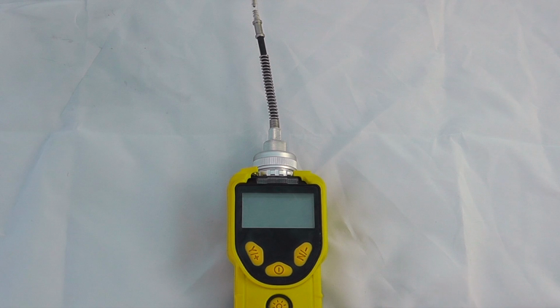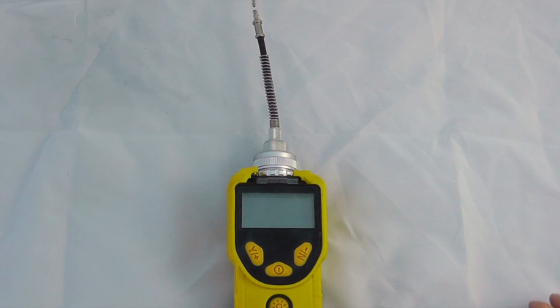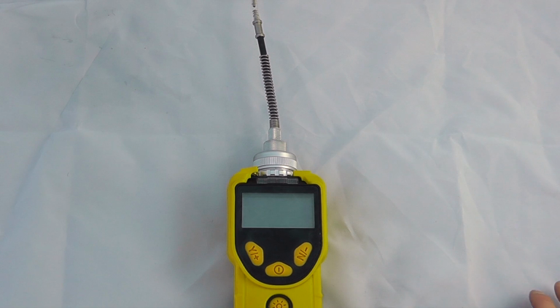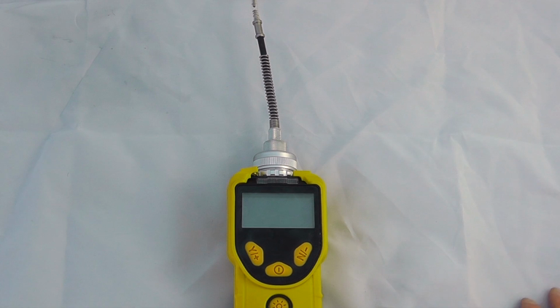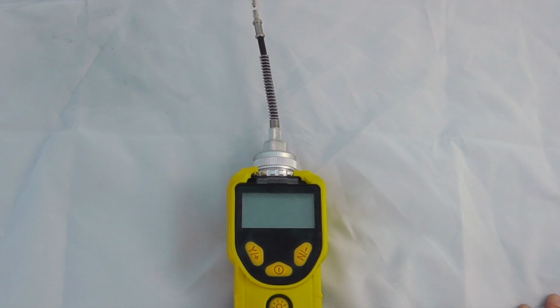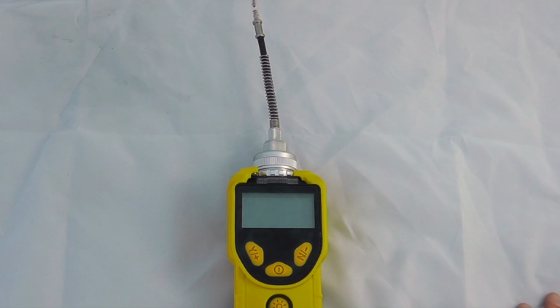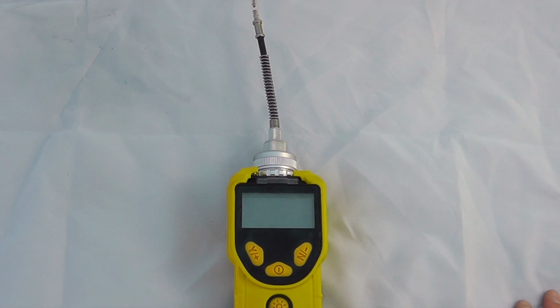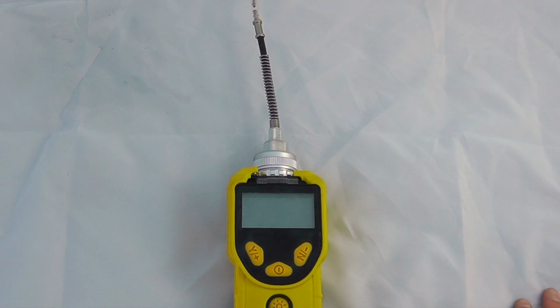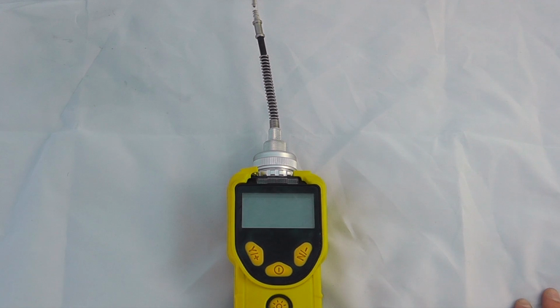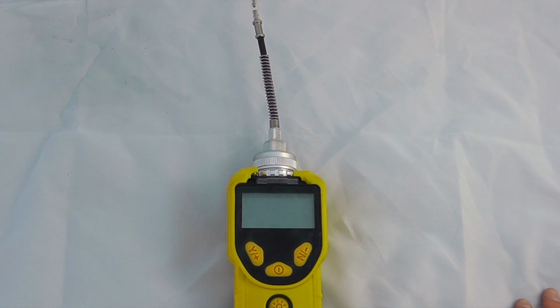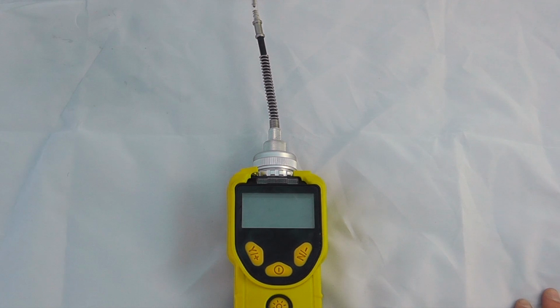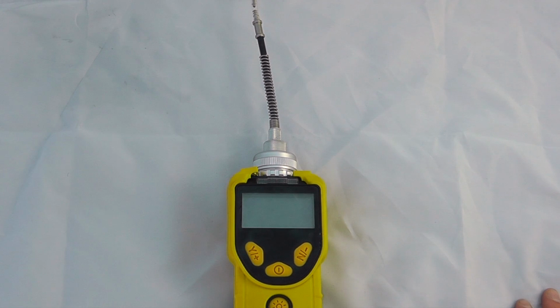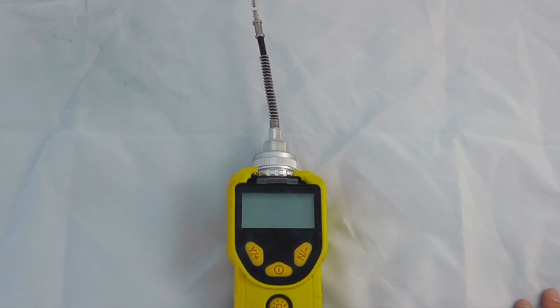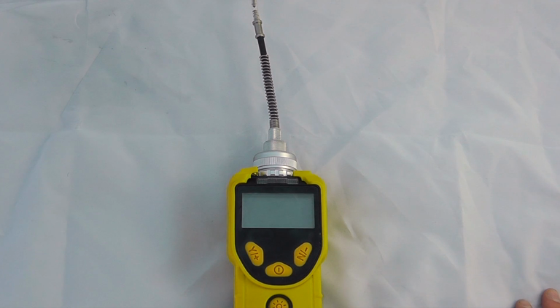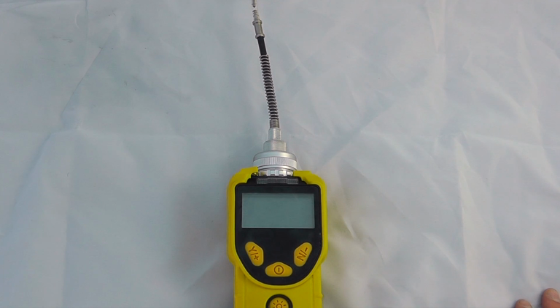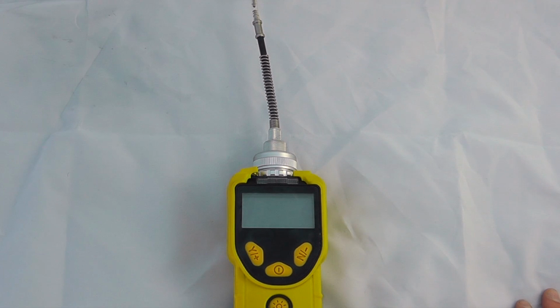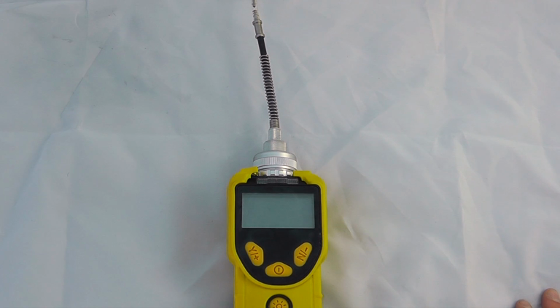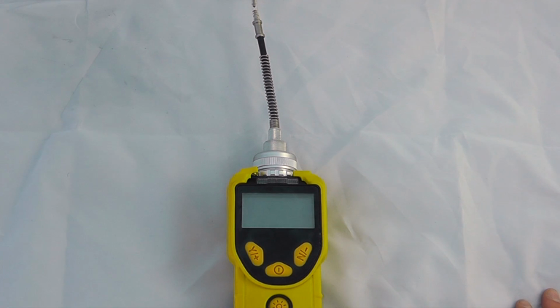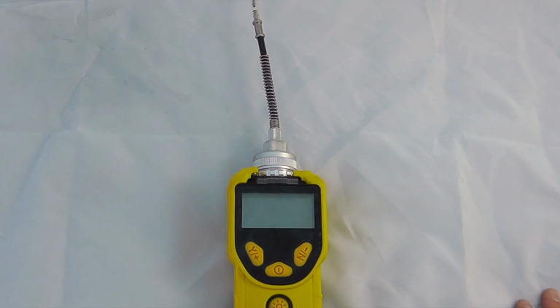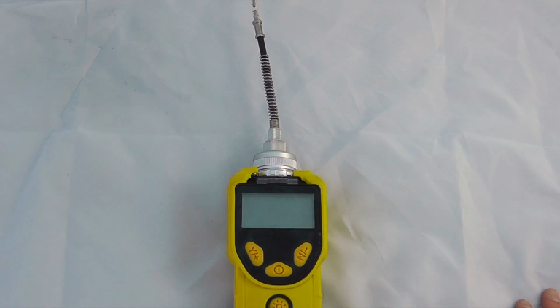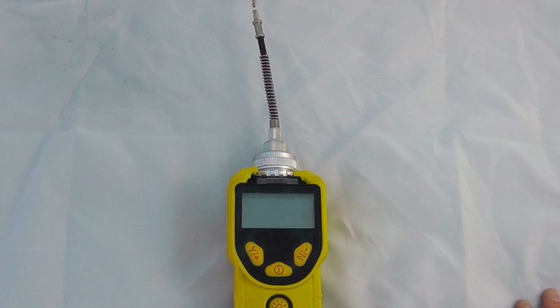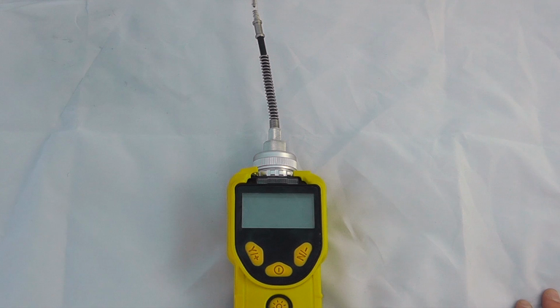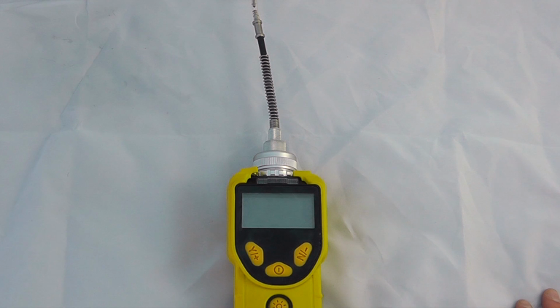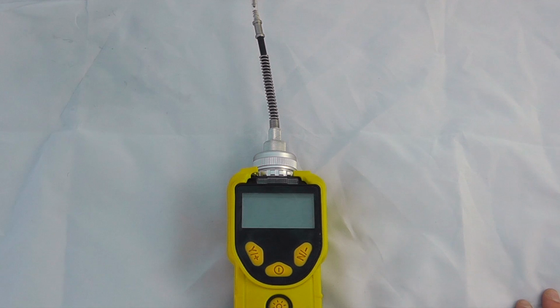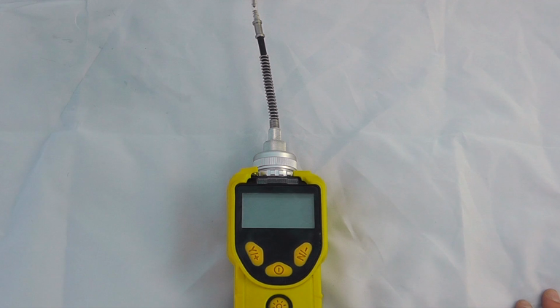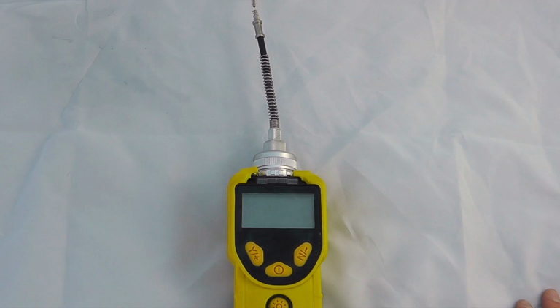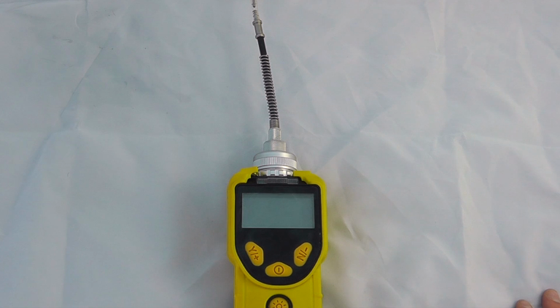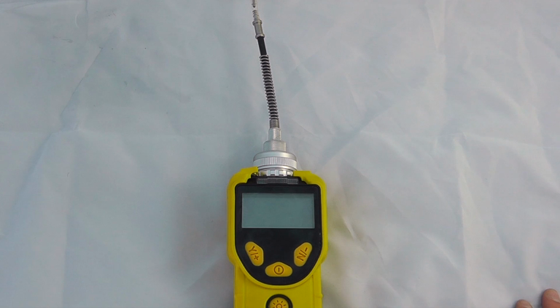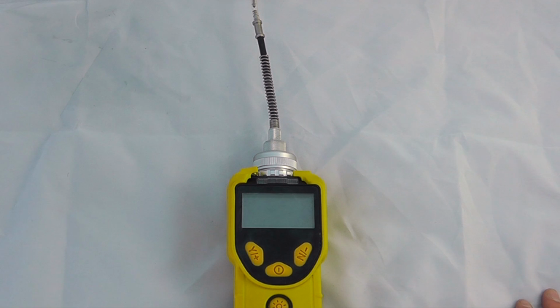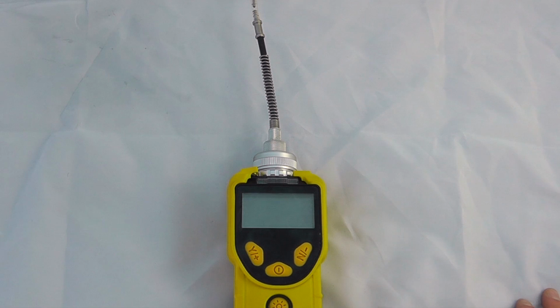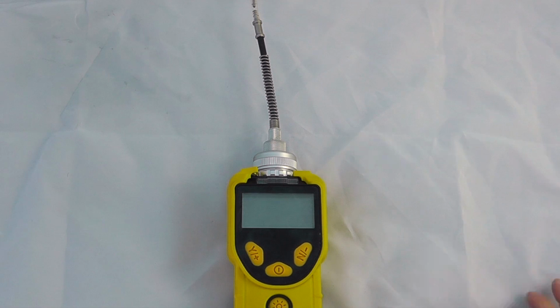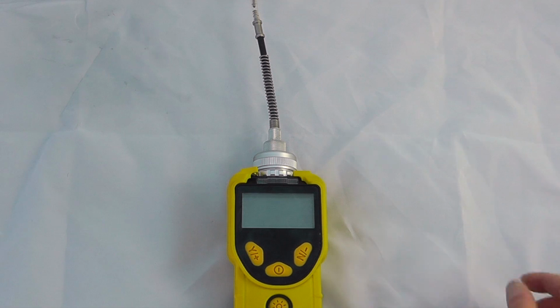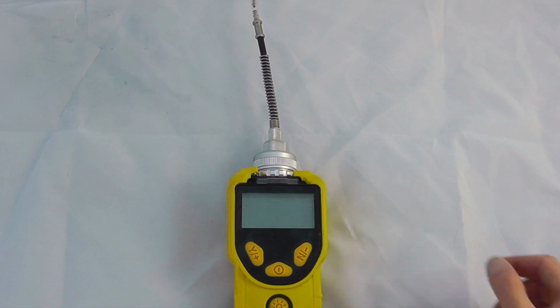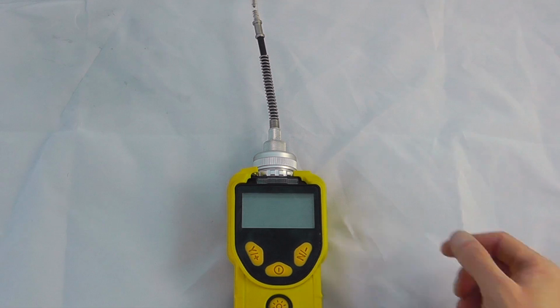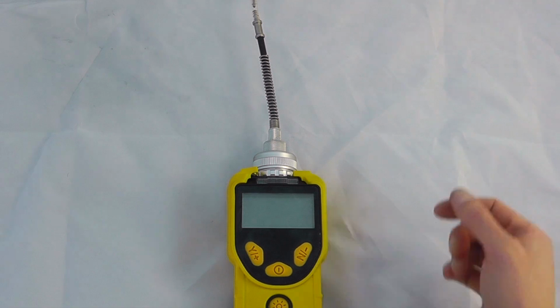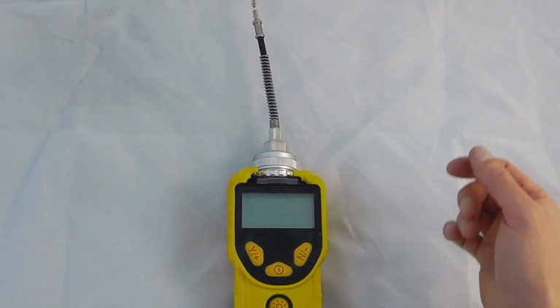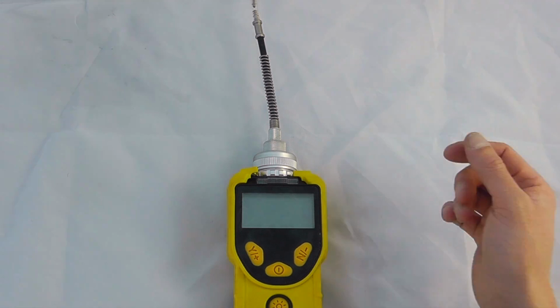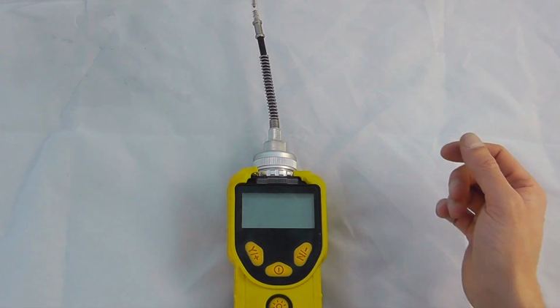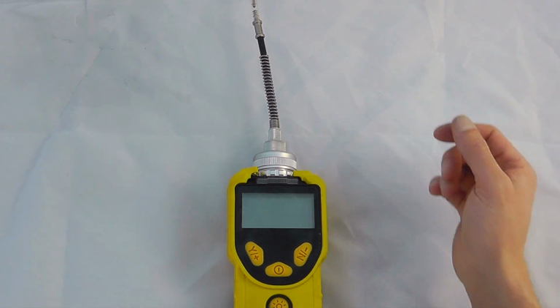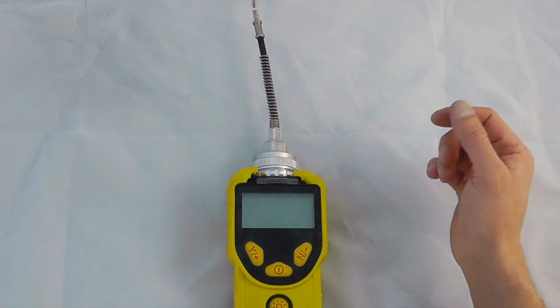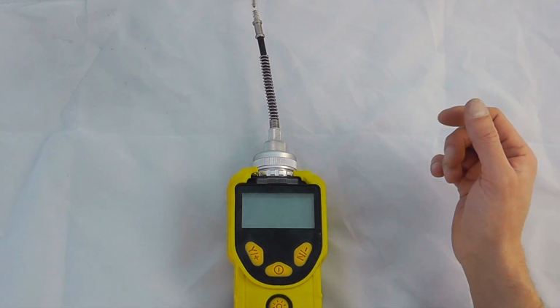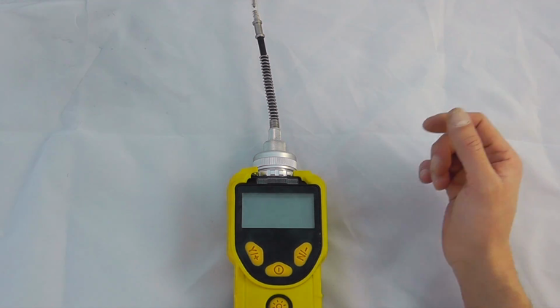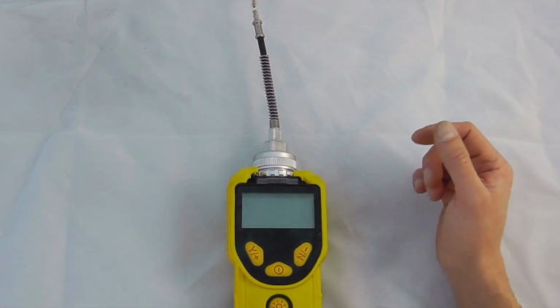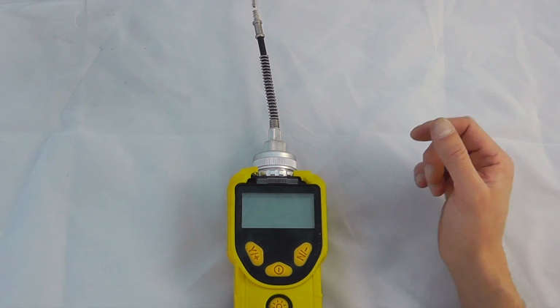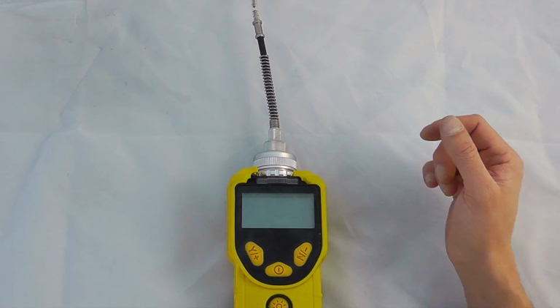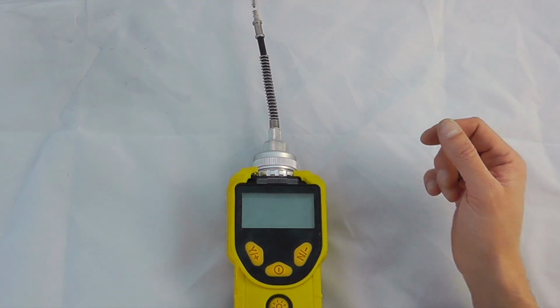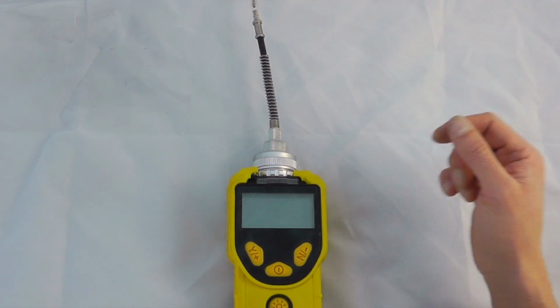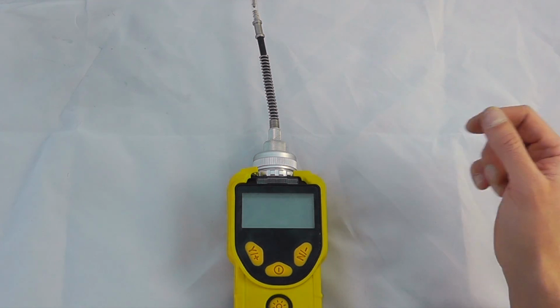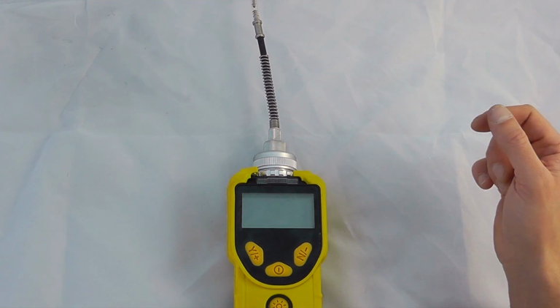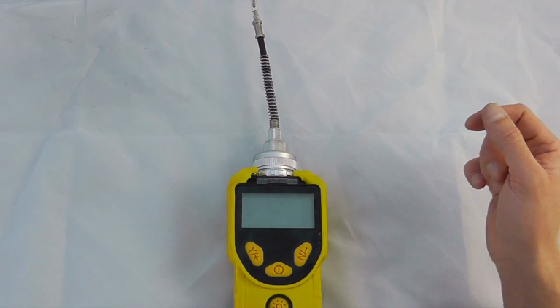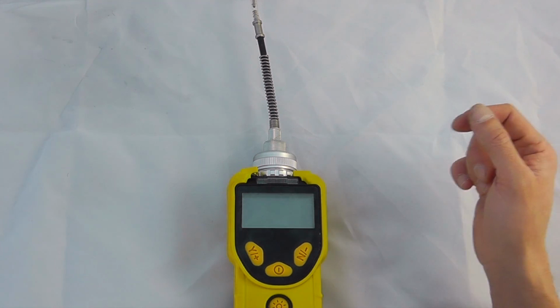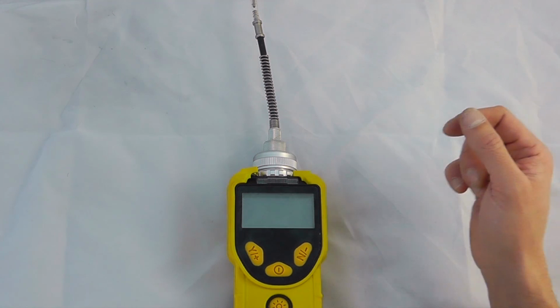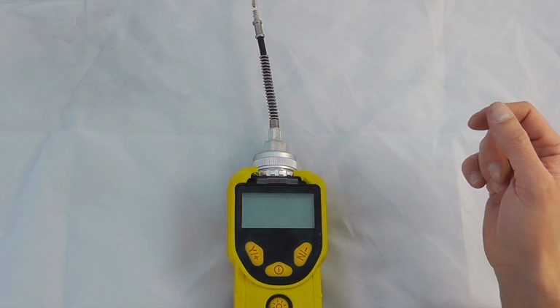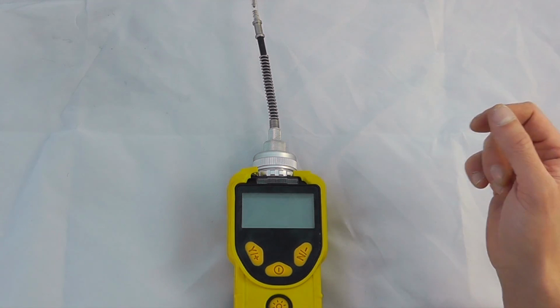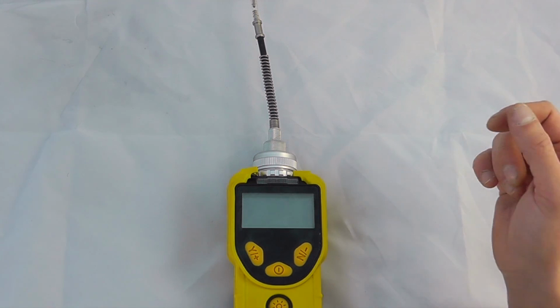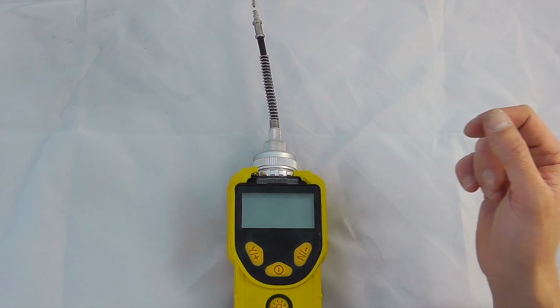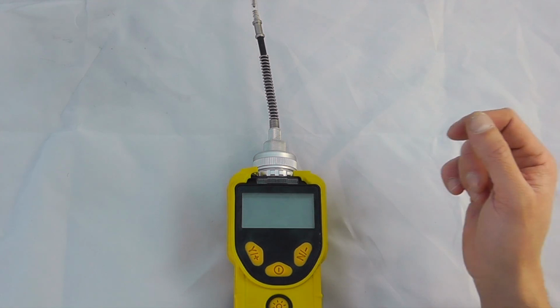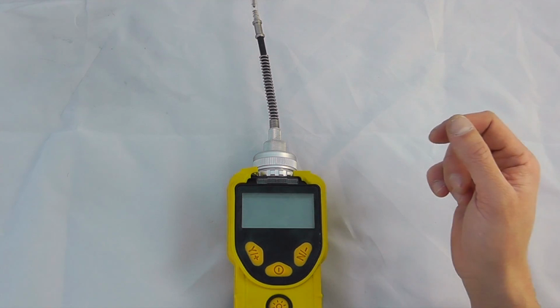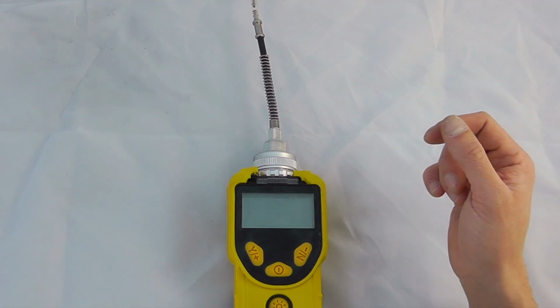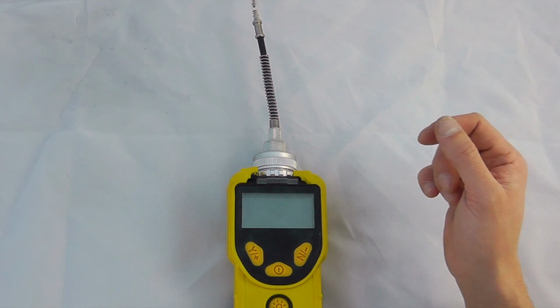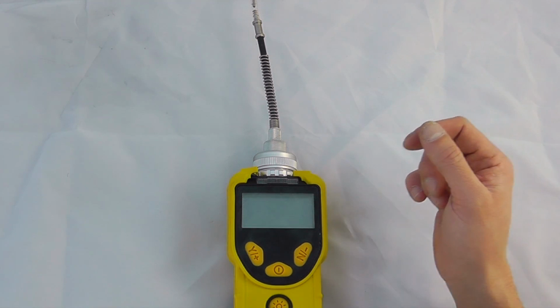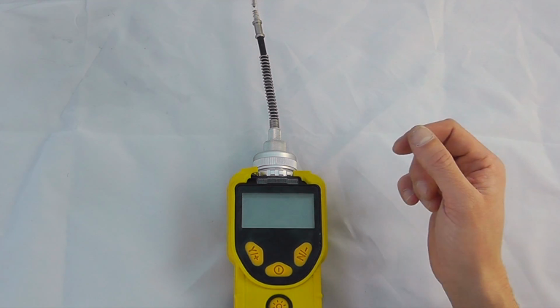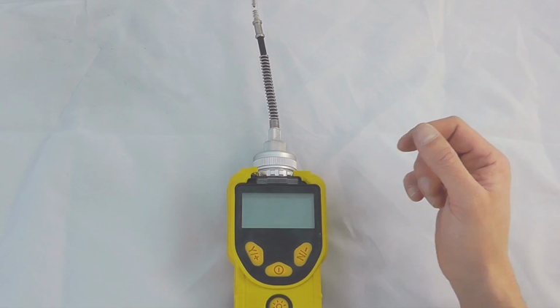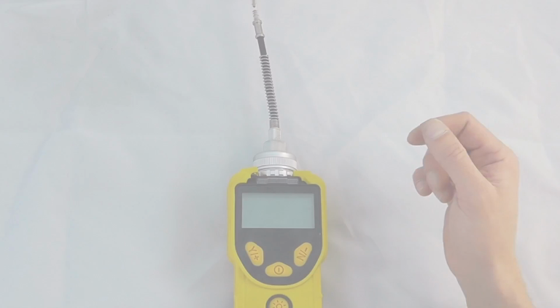Hello and welcome to the introduction to the MiniRay 3000 from Ray Systems, including some basic user and functionality options.